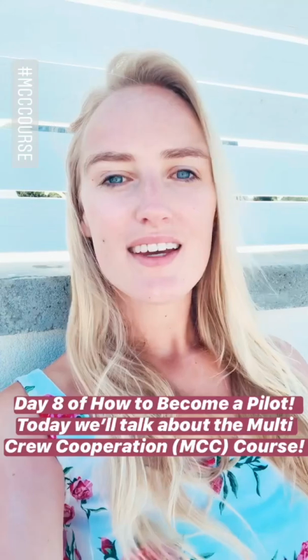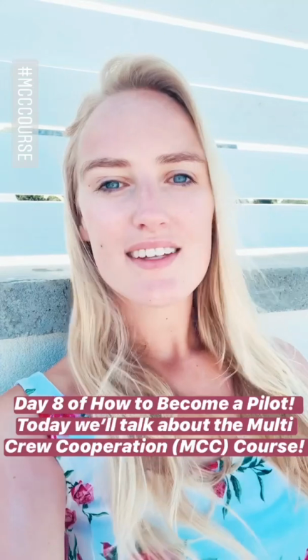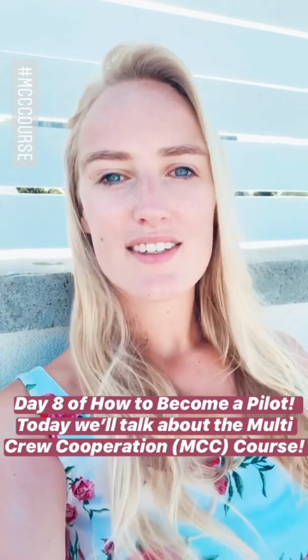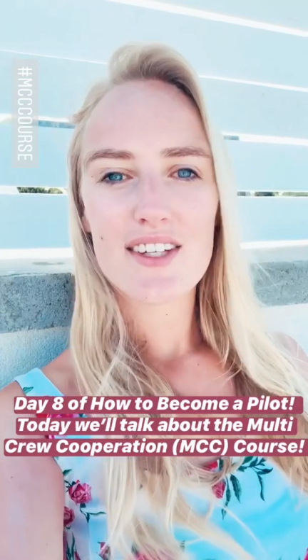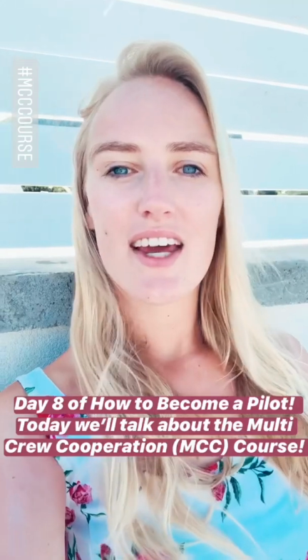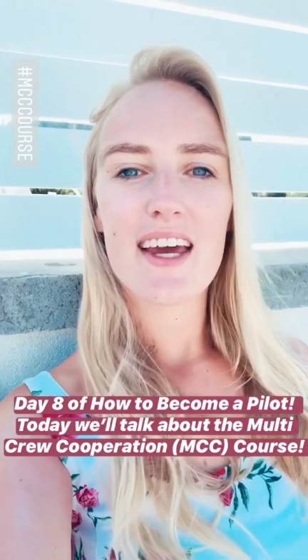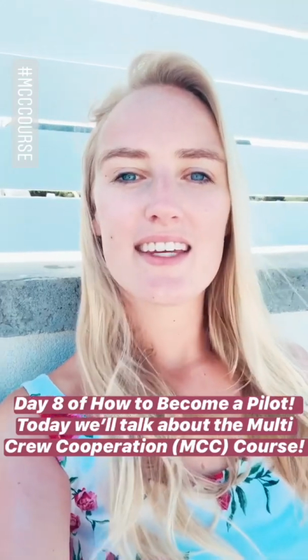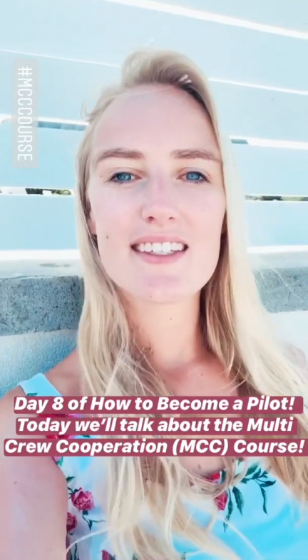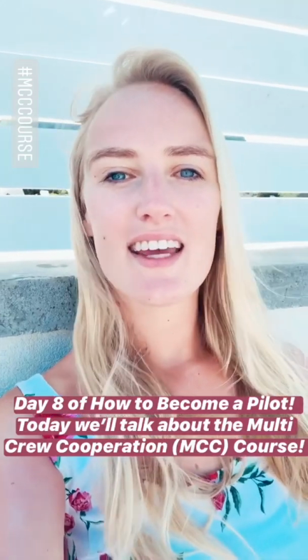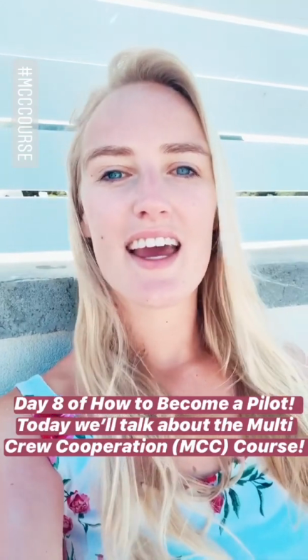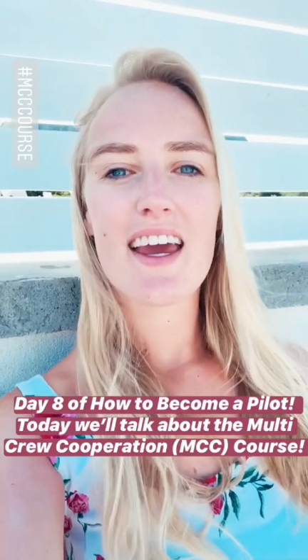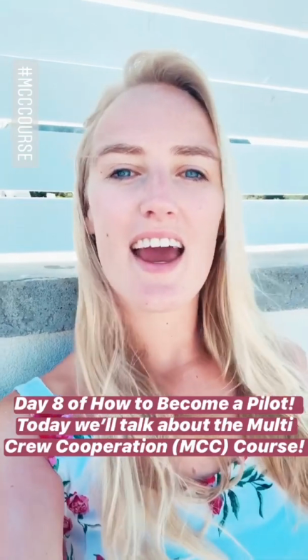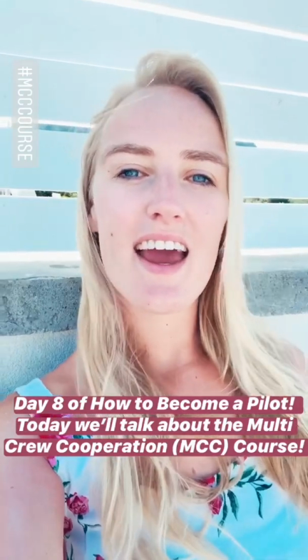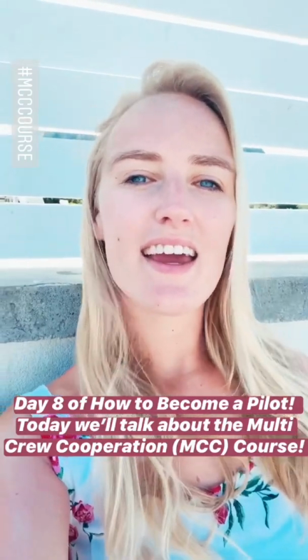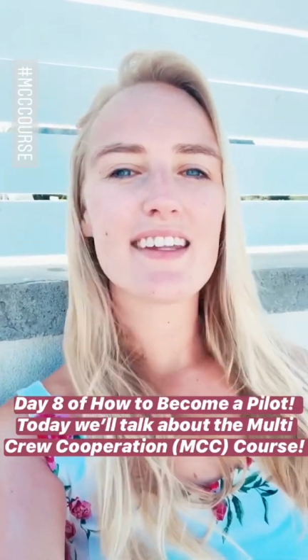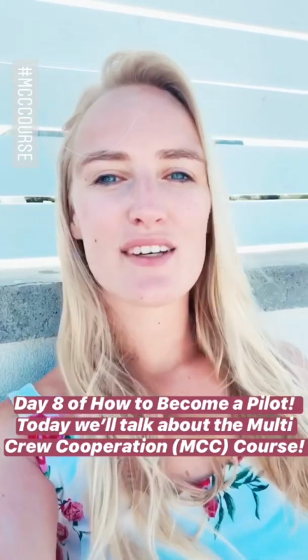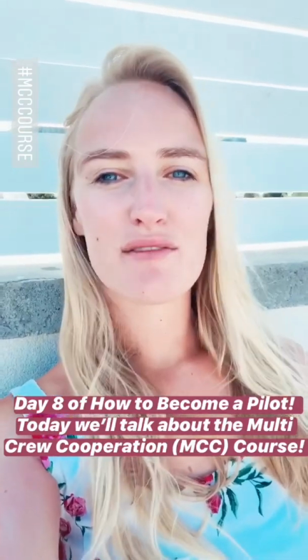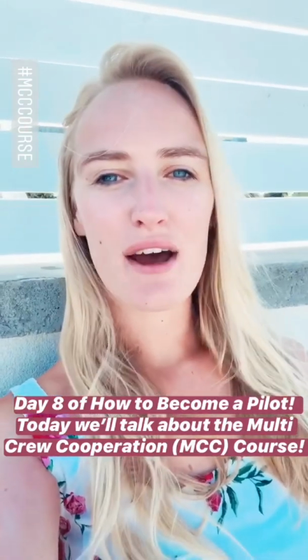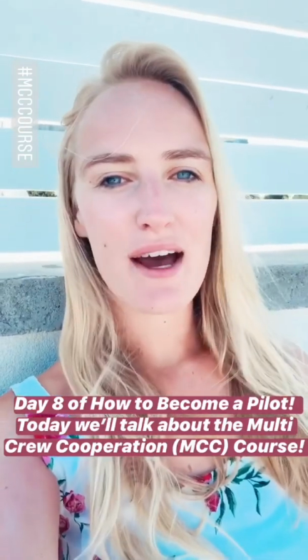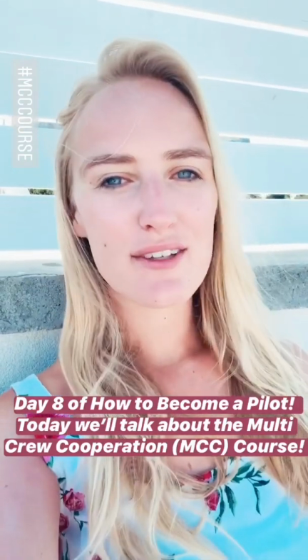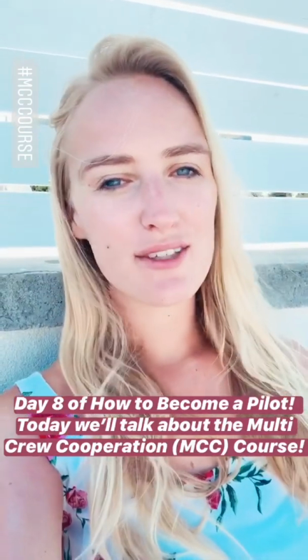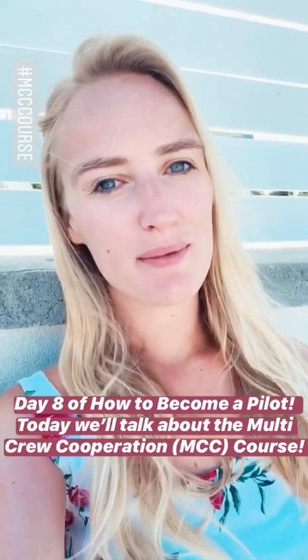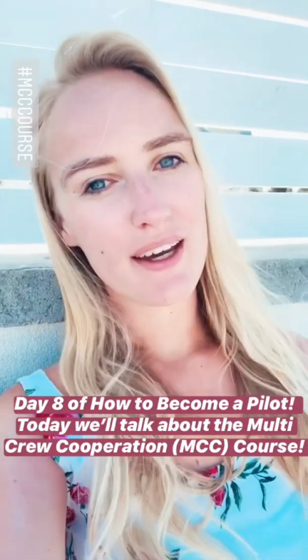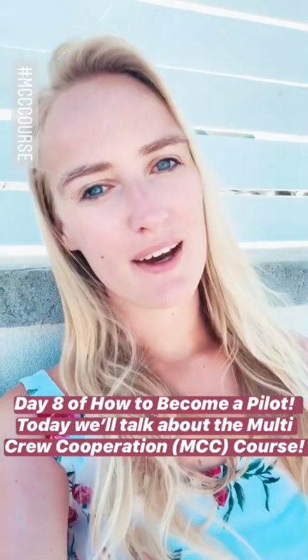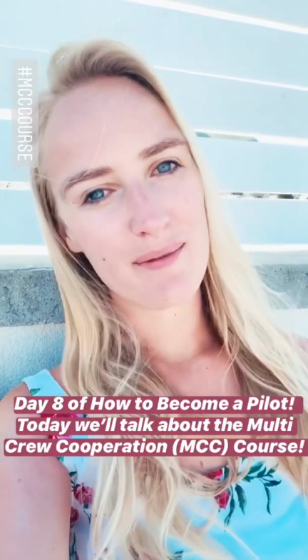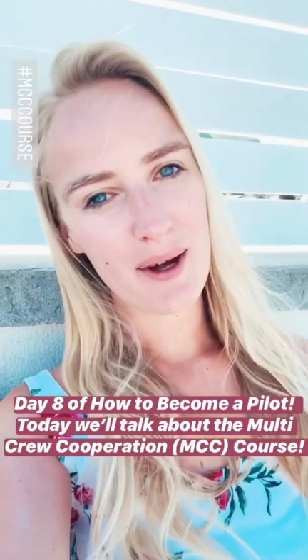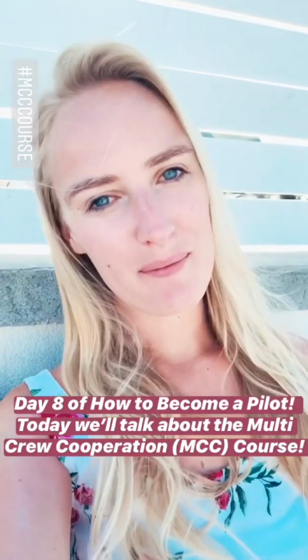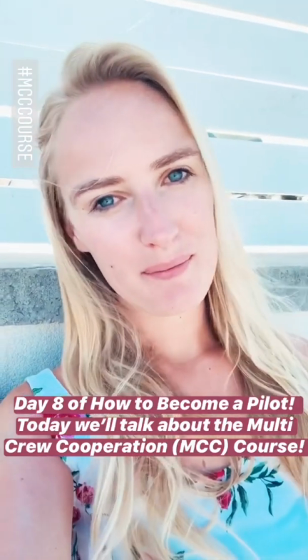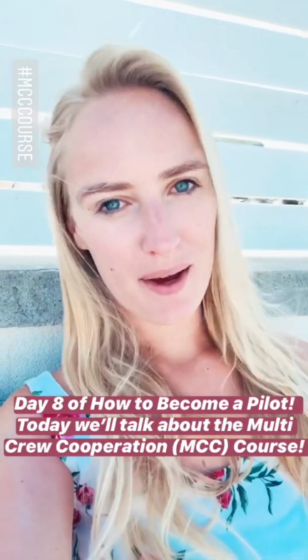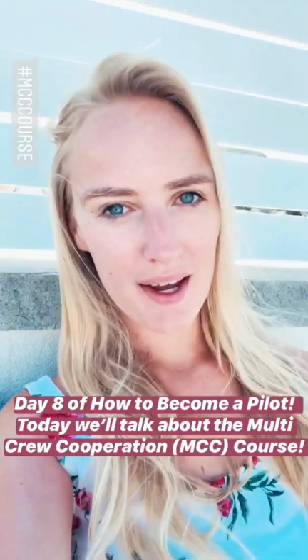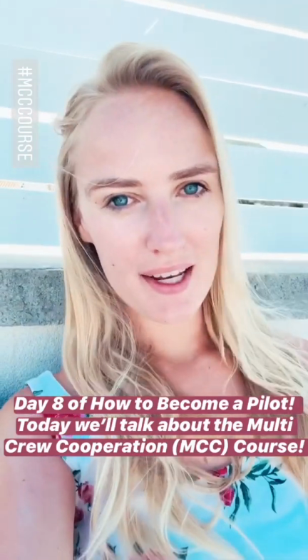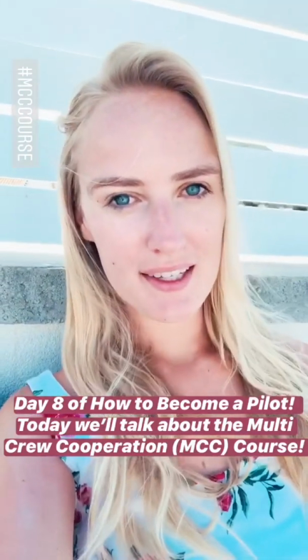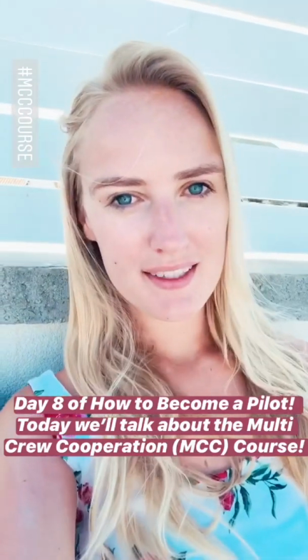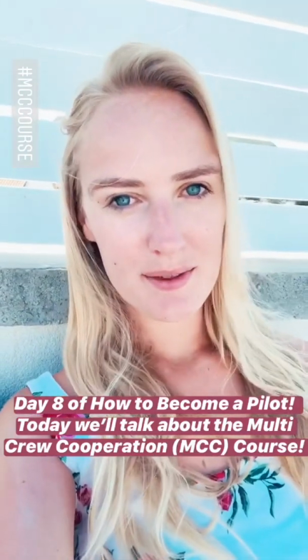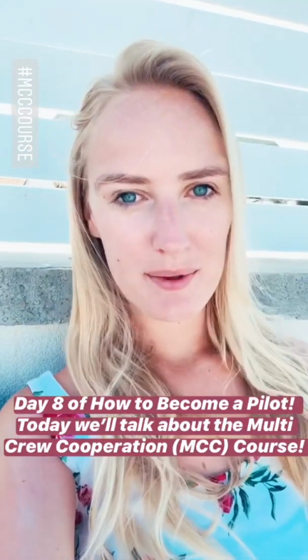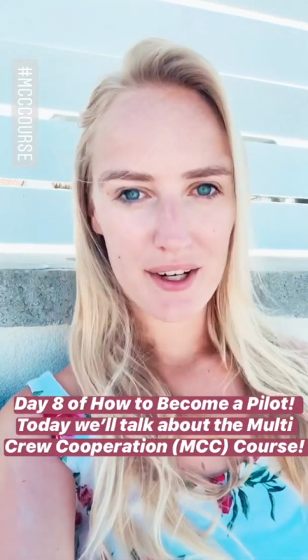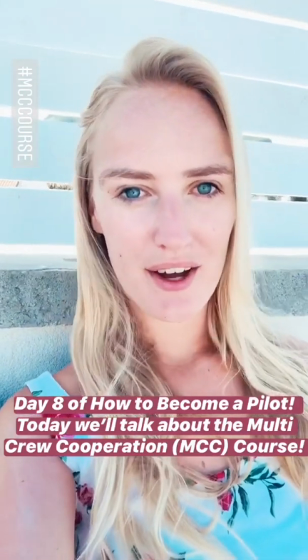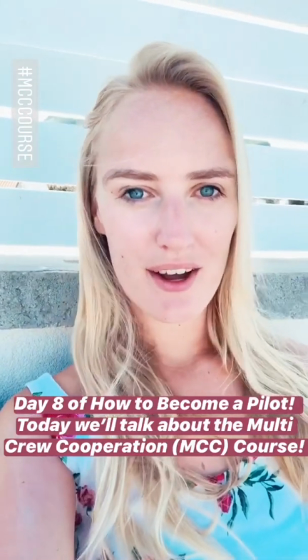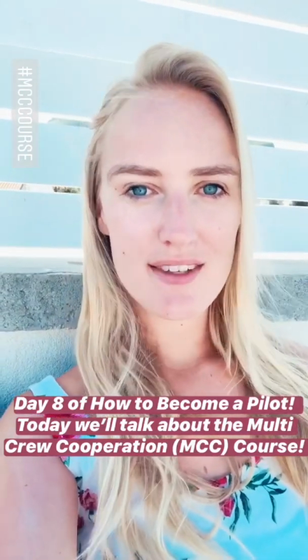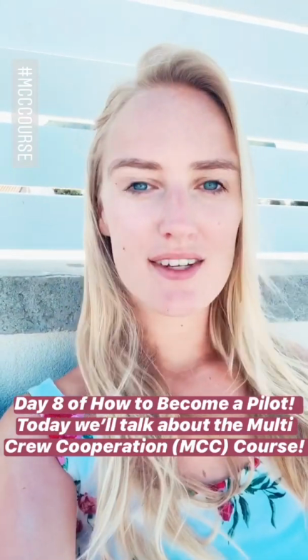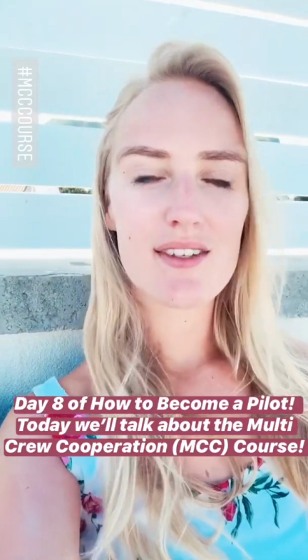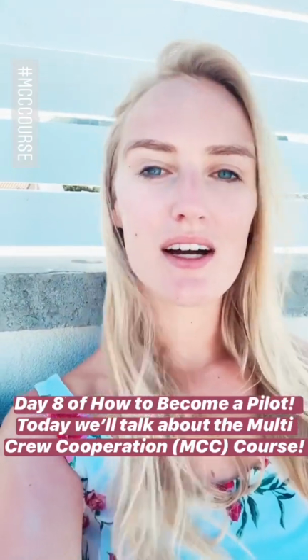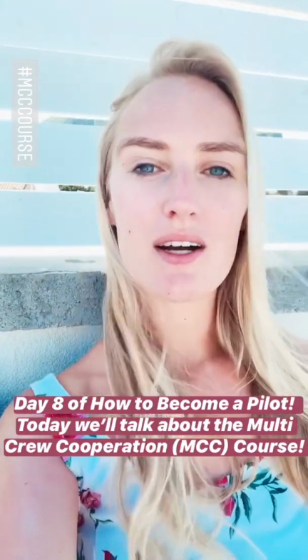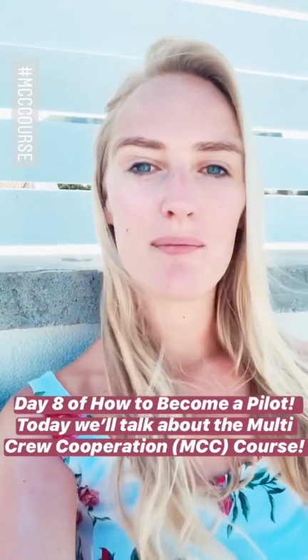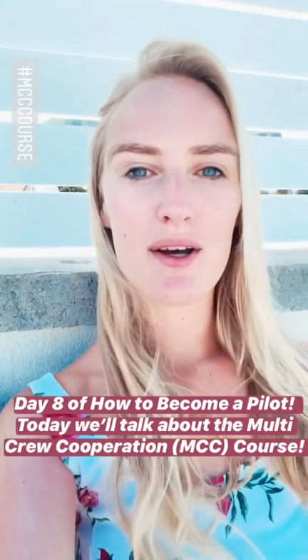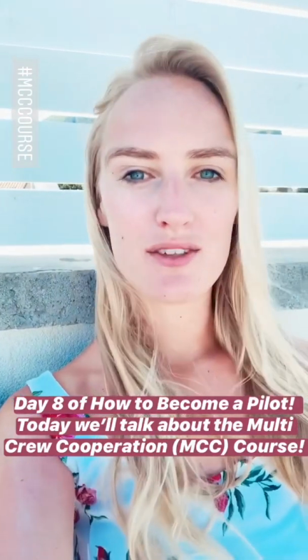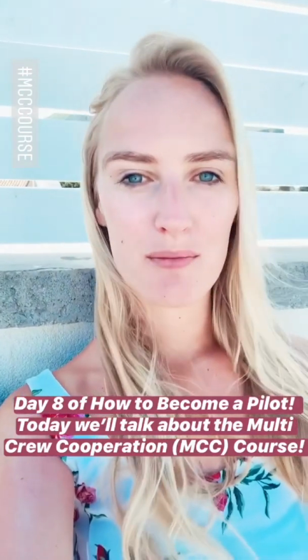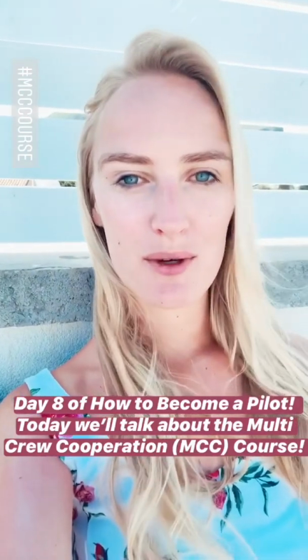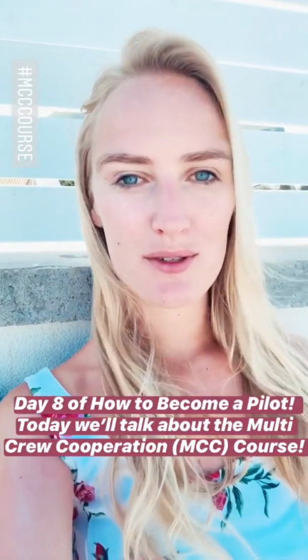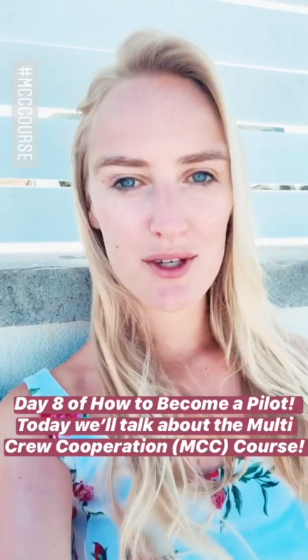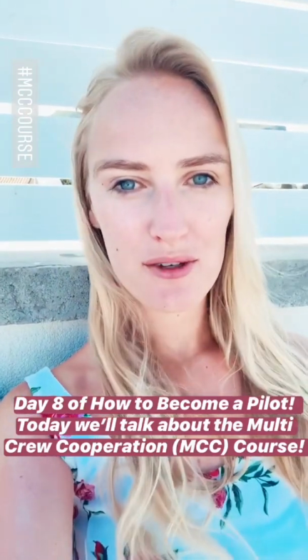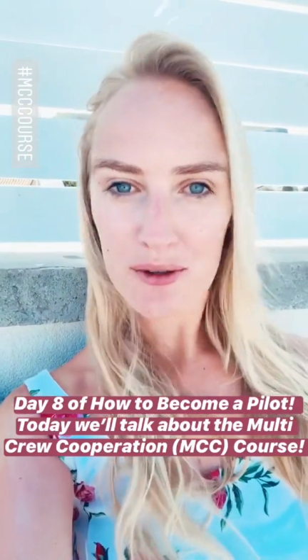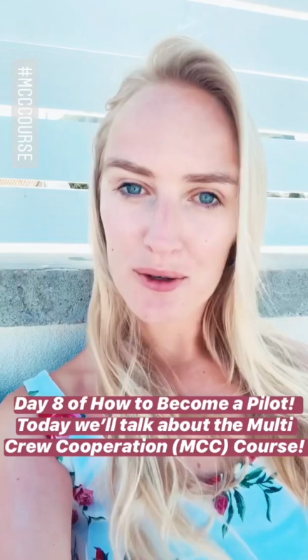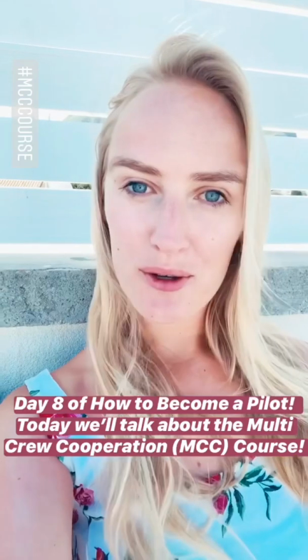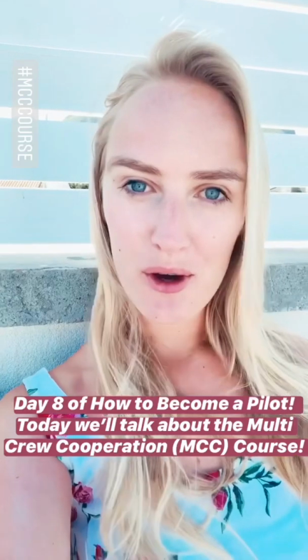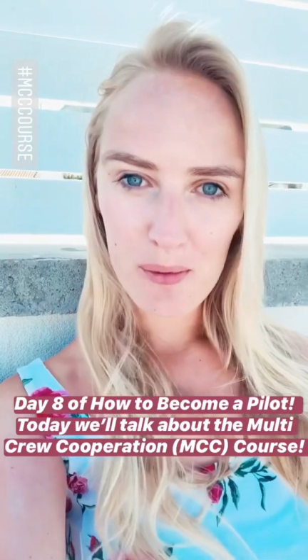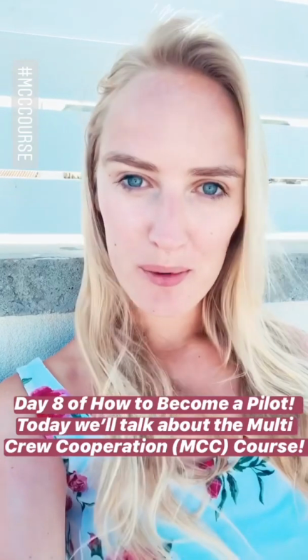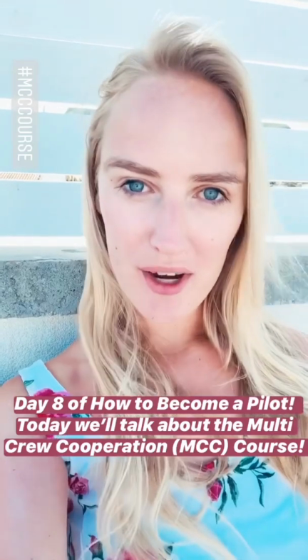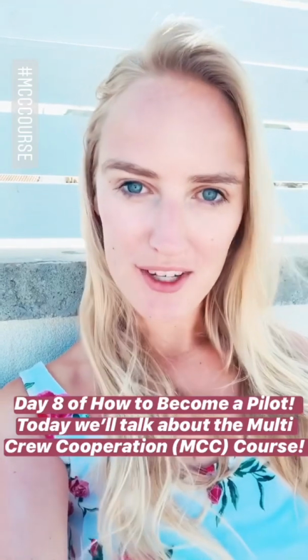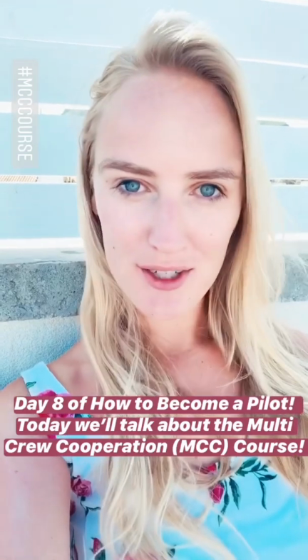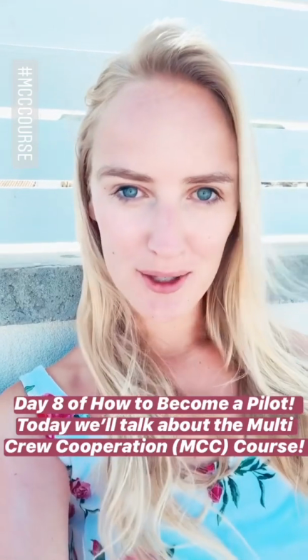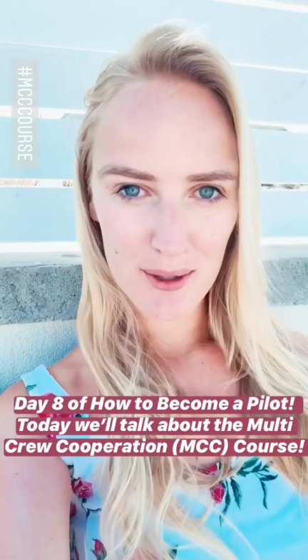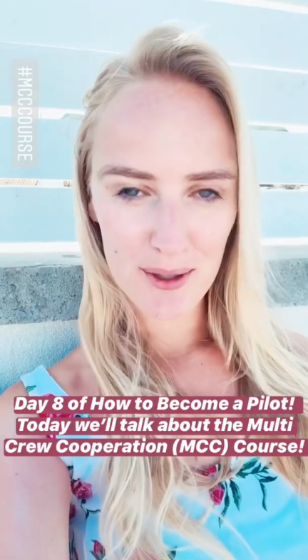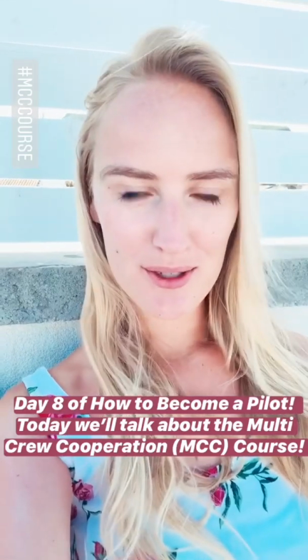Today is day 8 of how to become a pilot. We're going to talk about the multi-crew cooperation course.